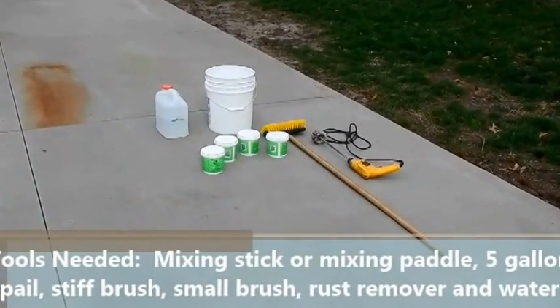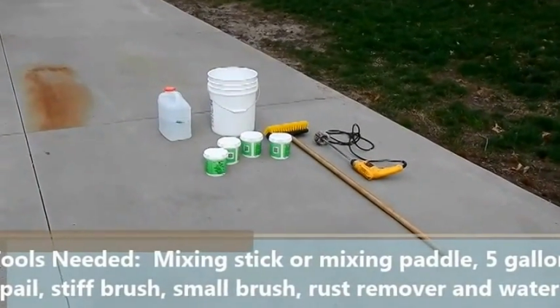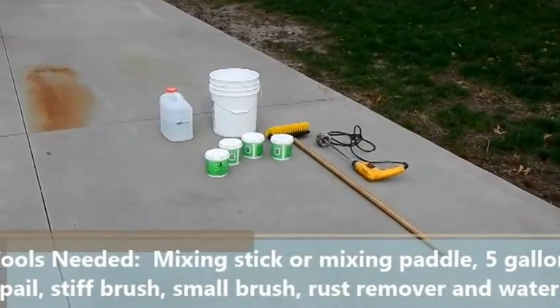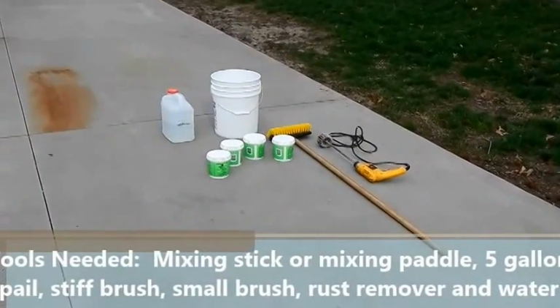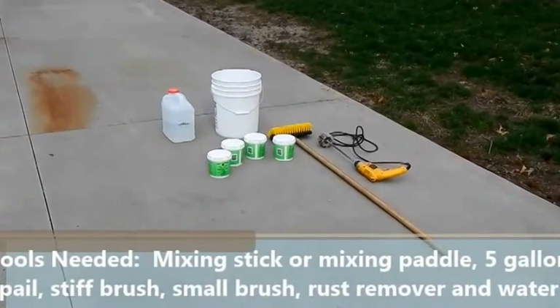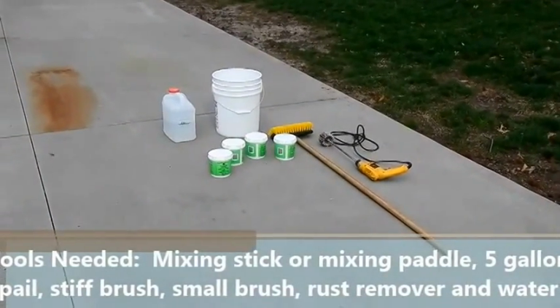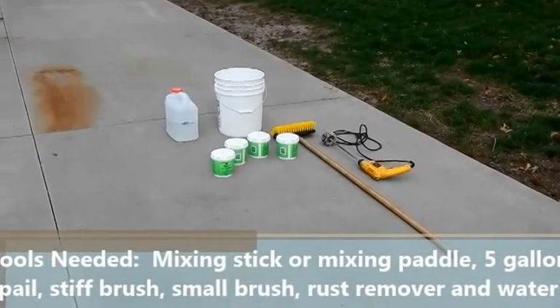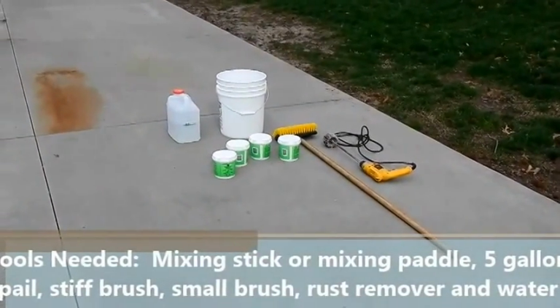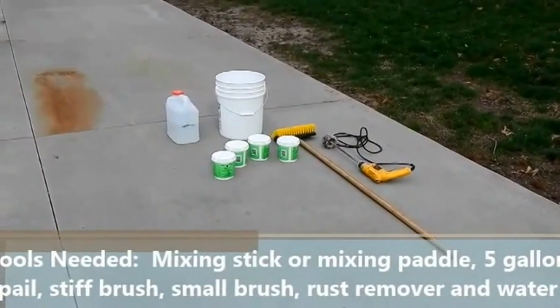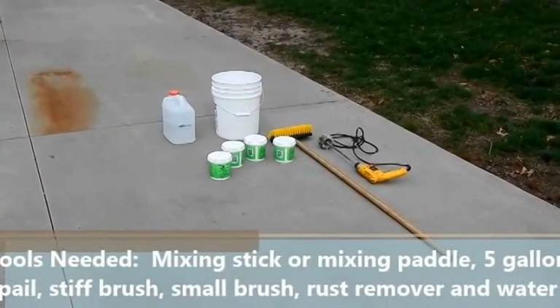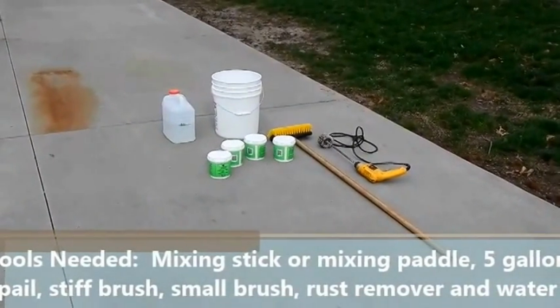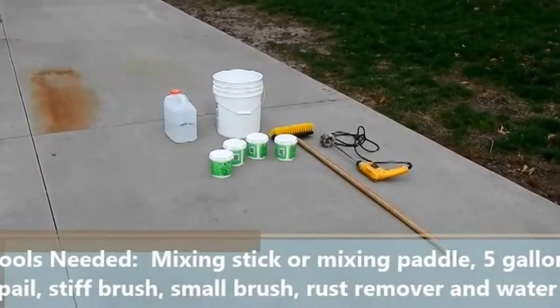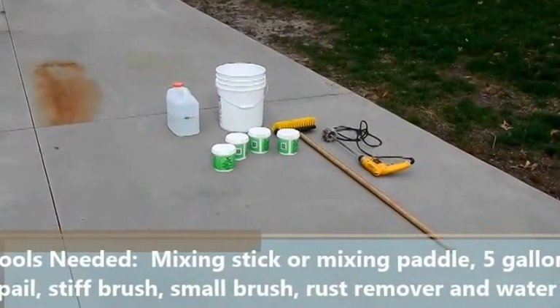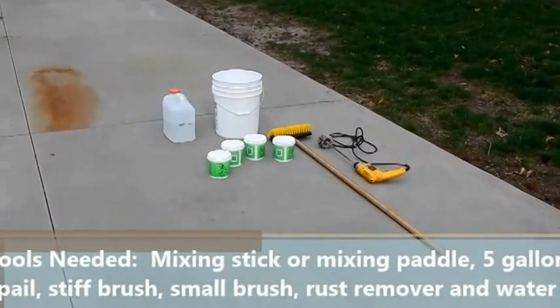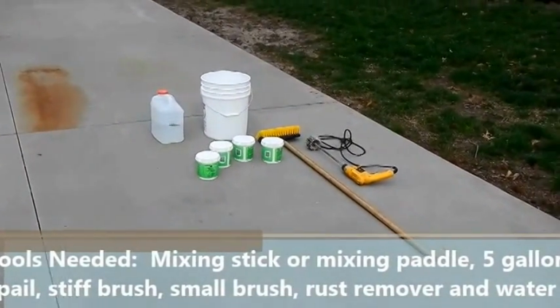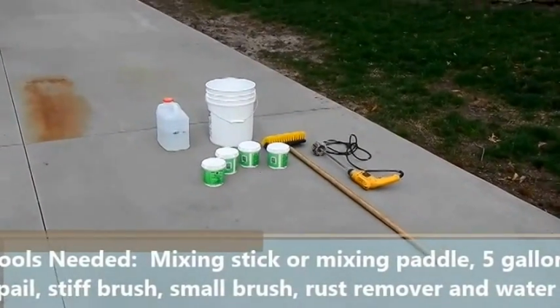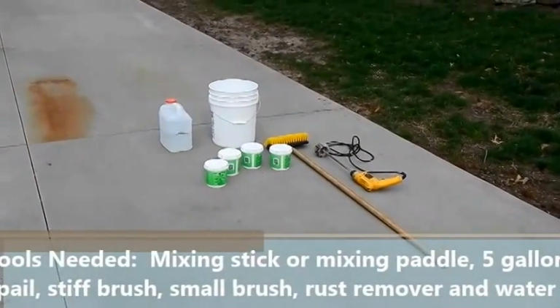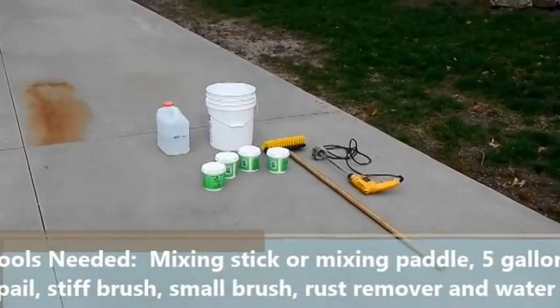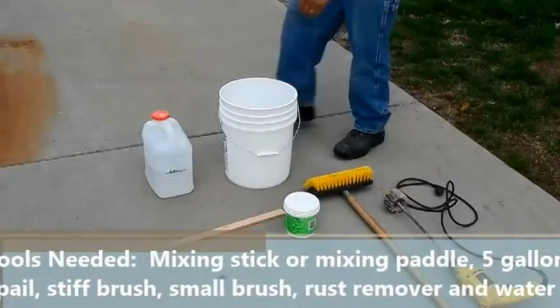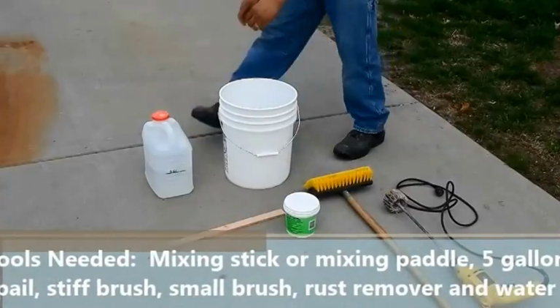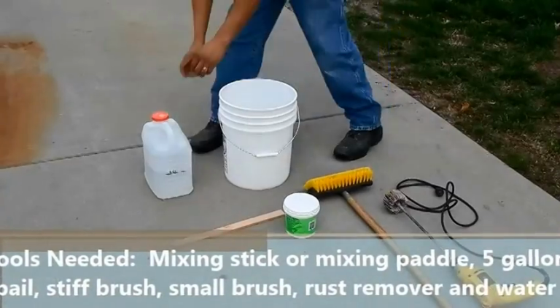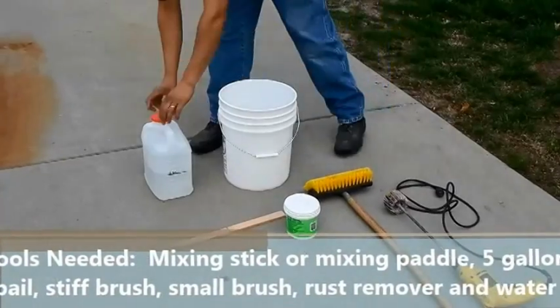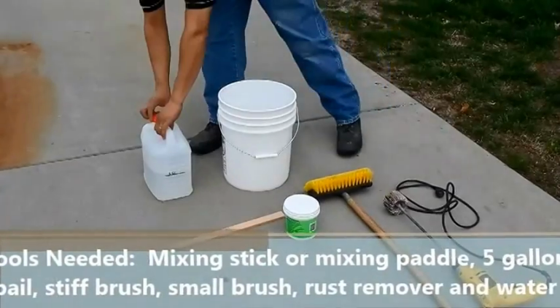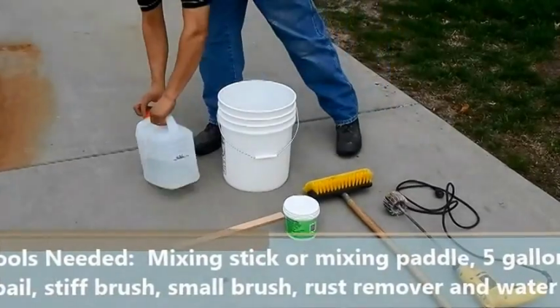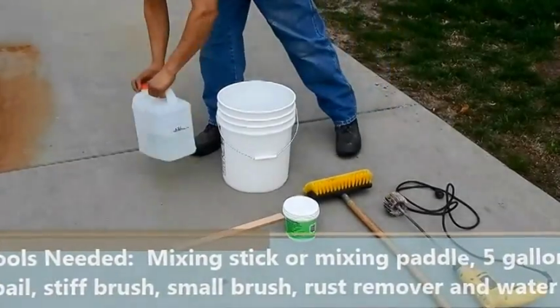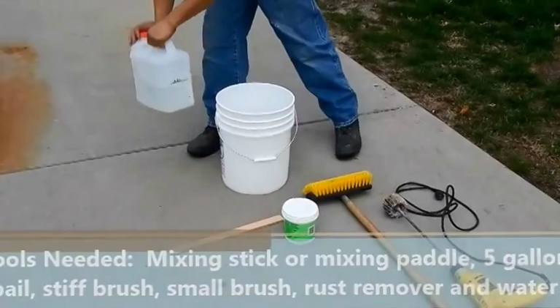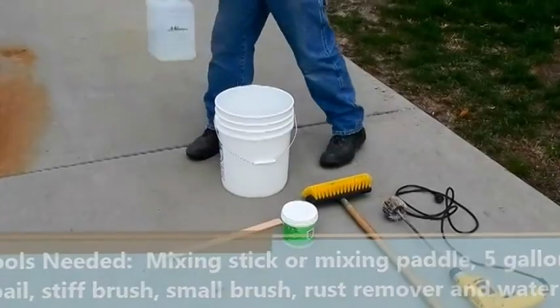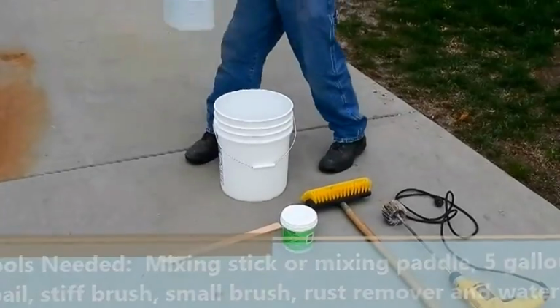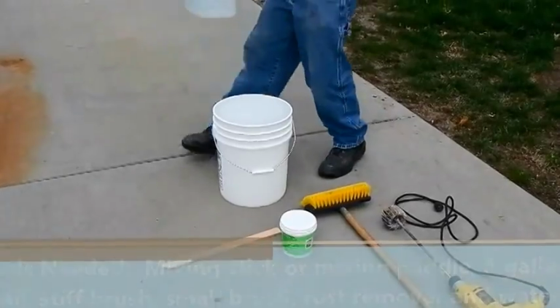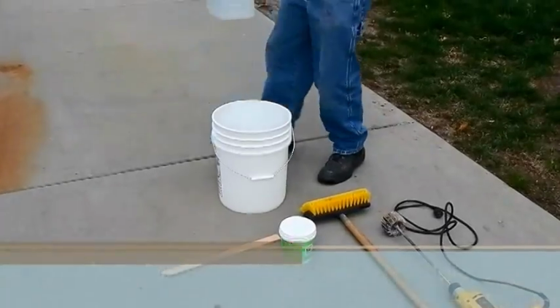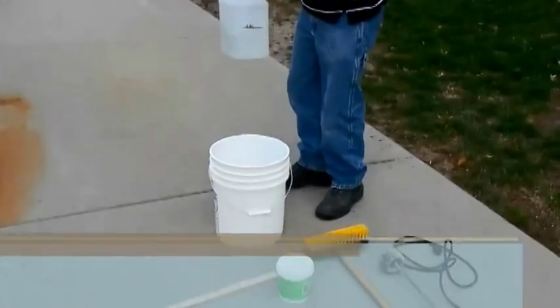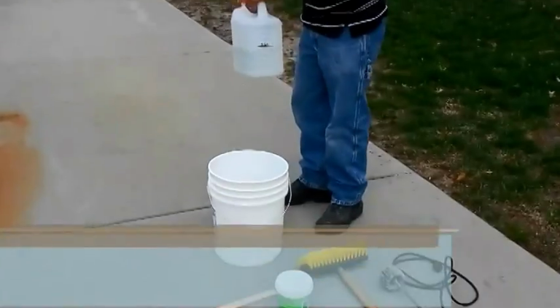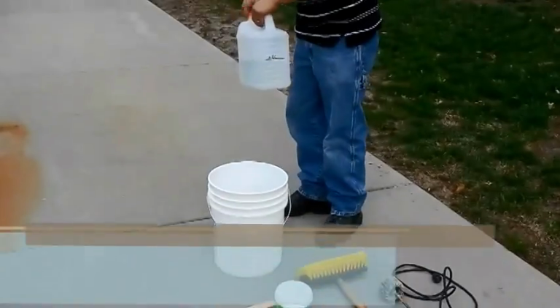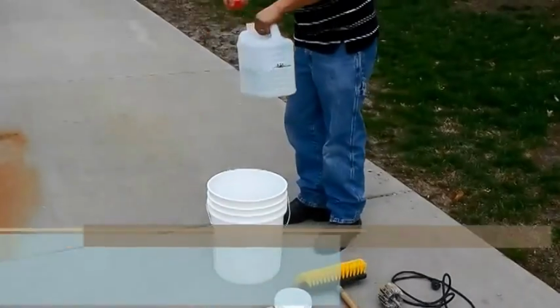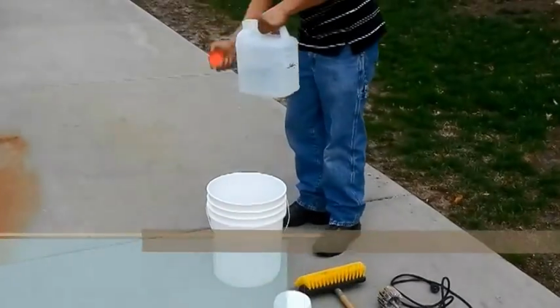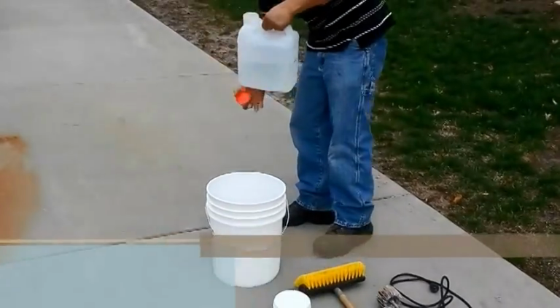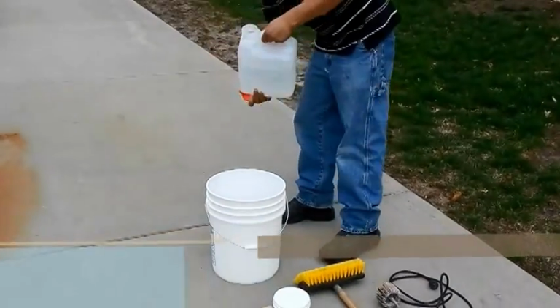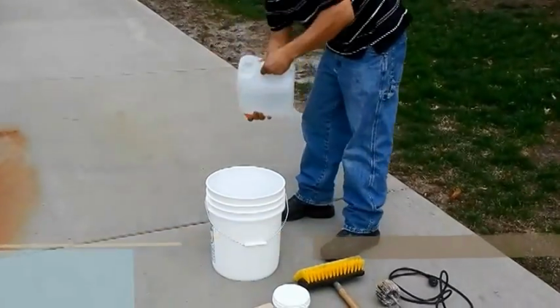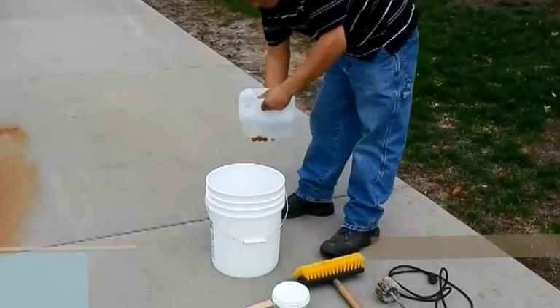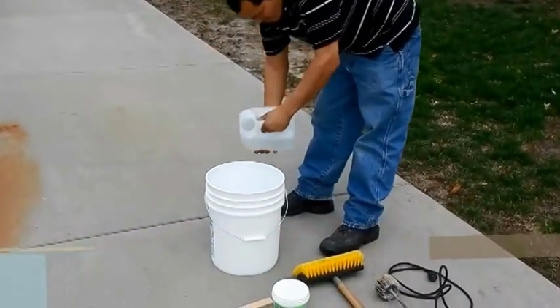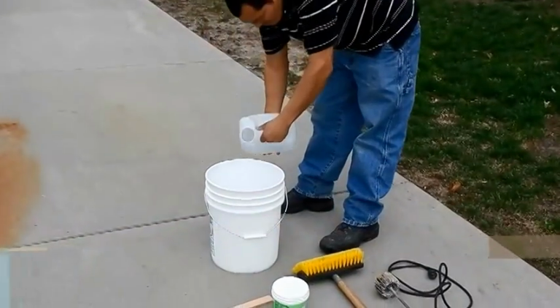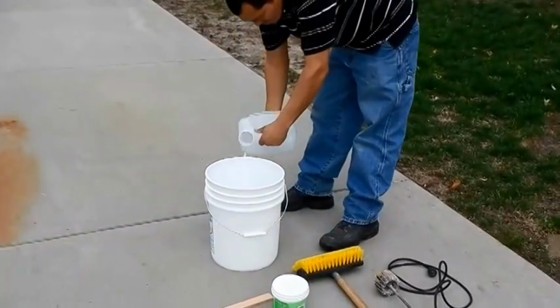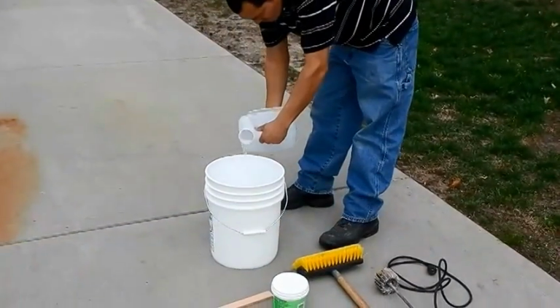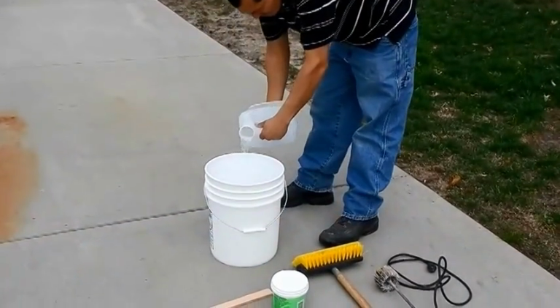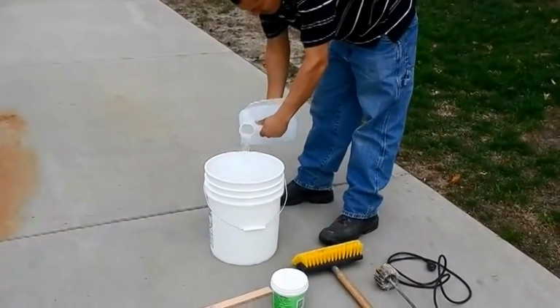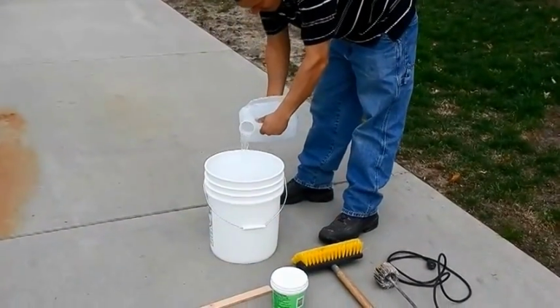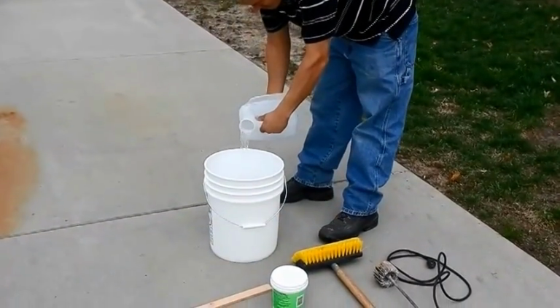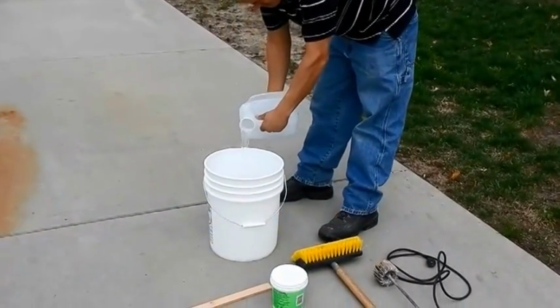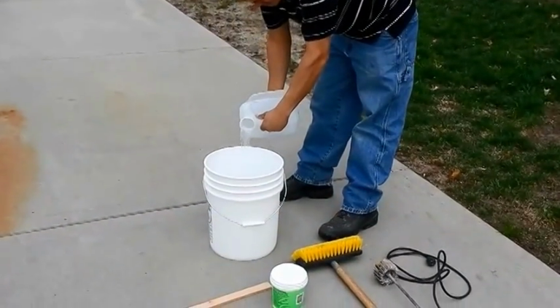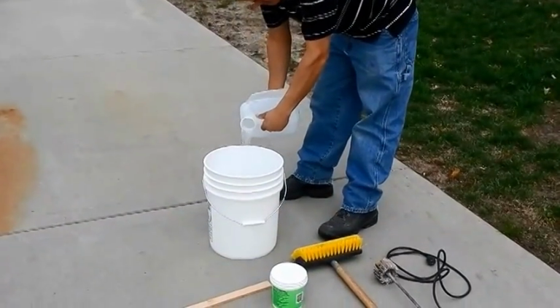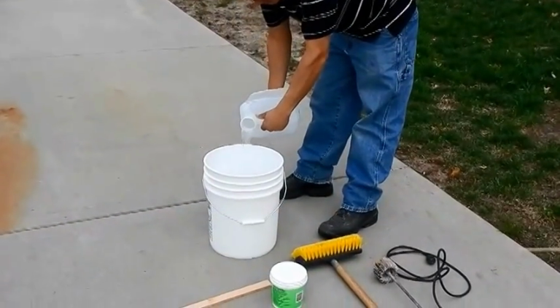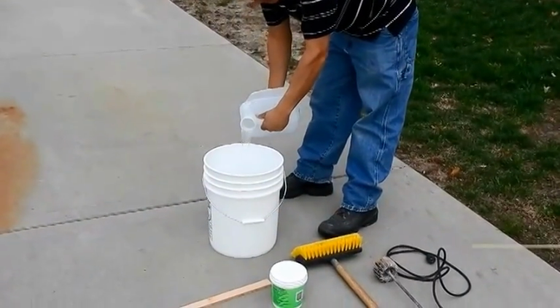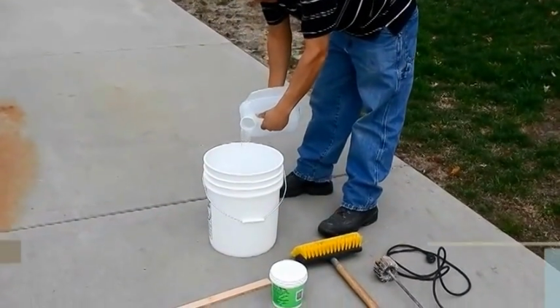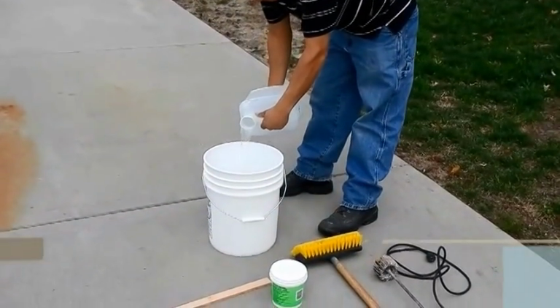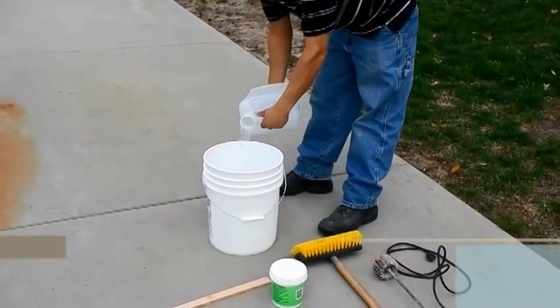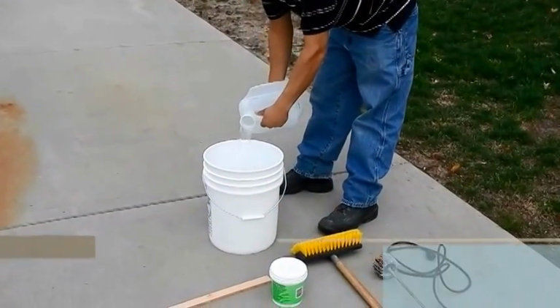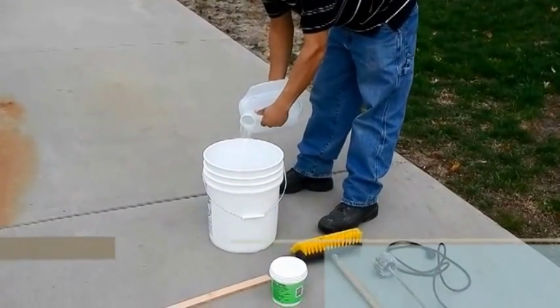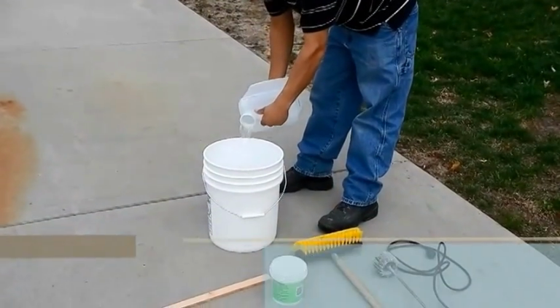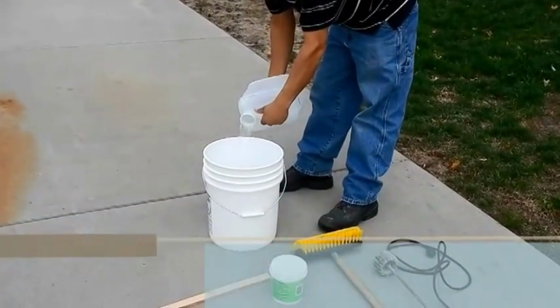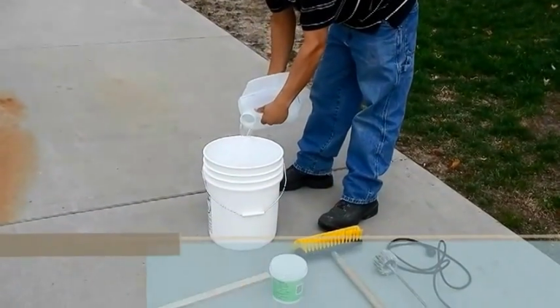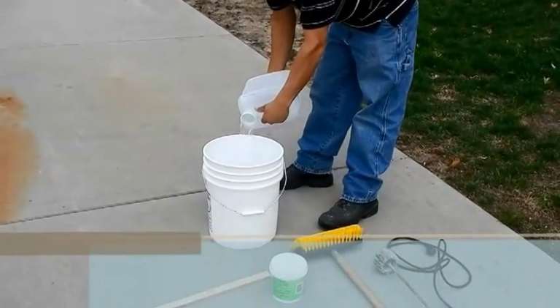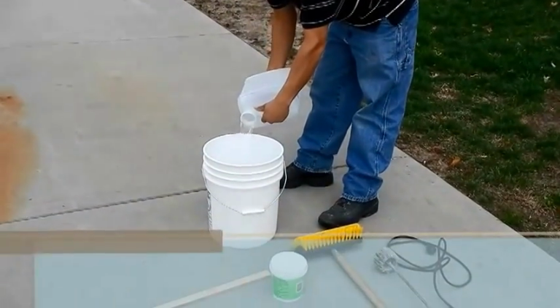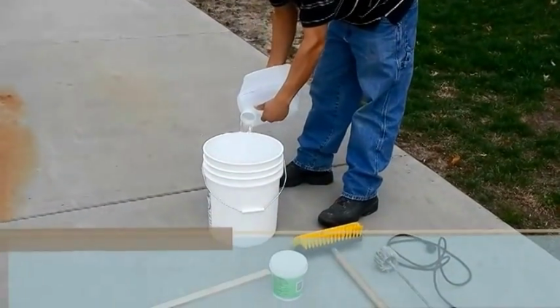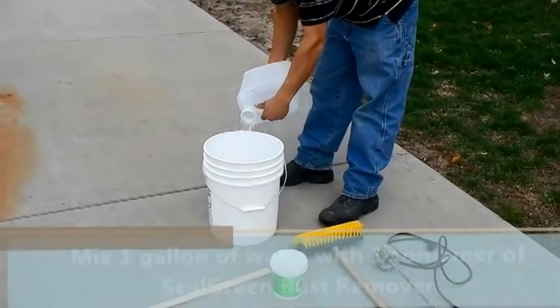You're going to need some tools such as a pail, some of the products, some water, a brush, a stick, or a drill to mix the material.